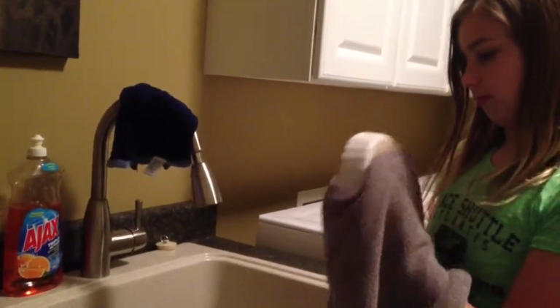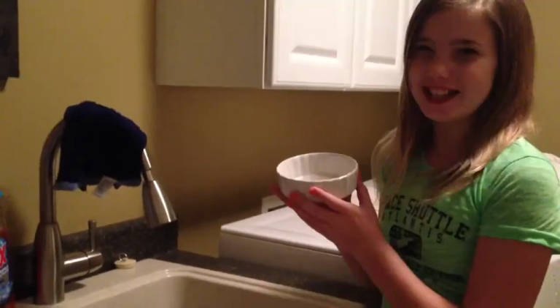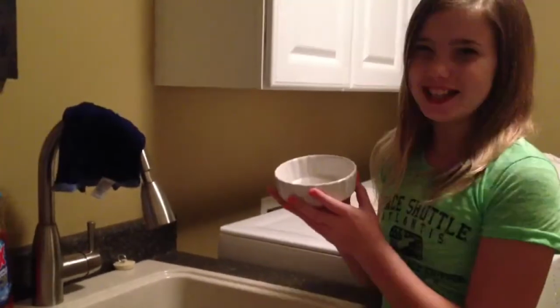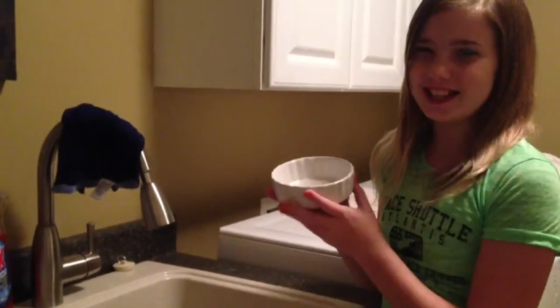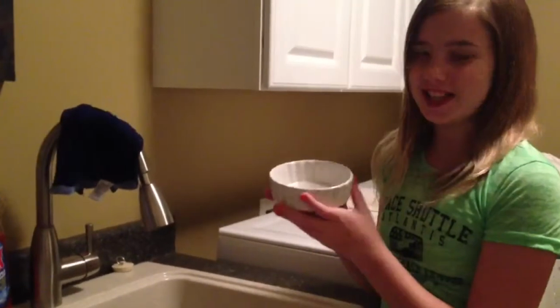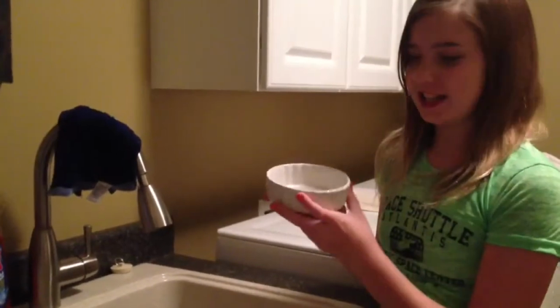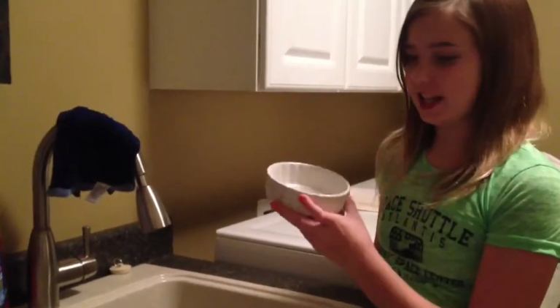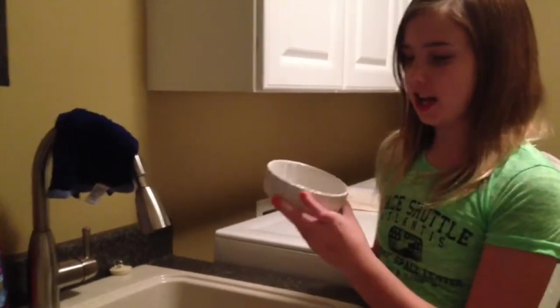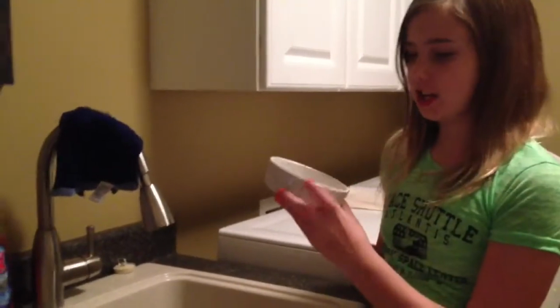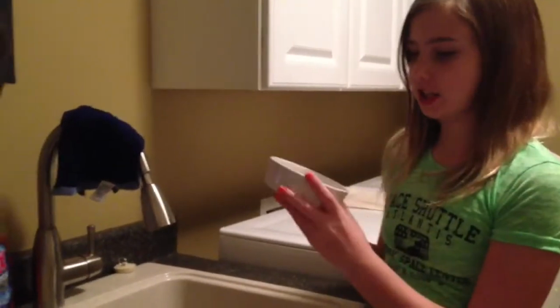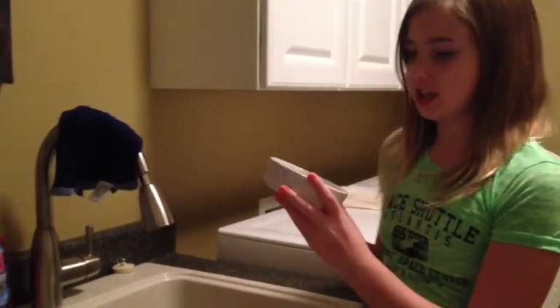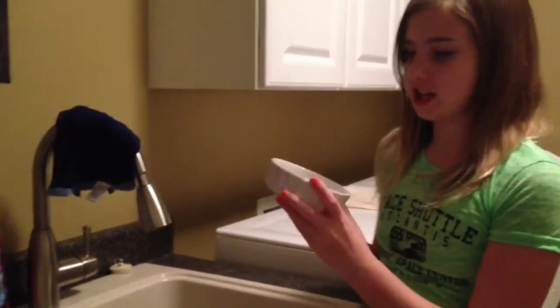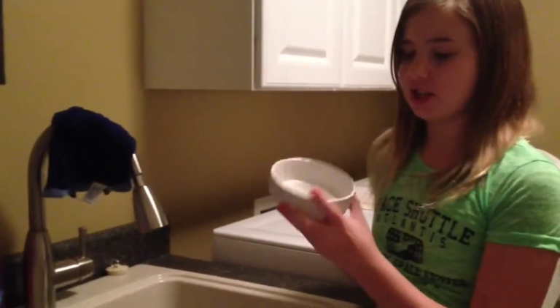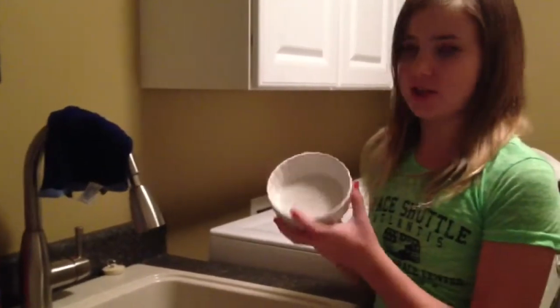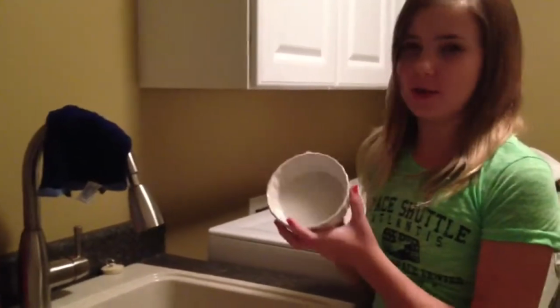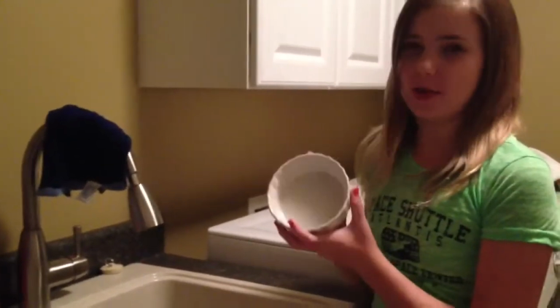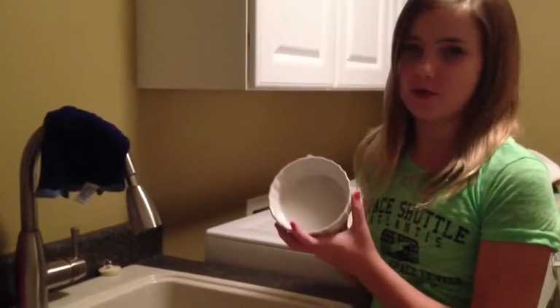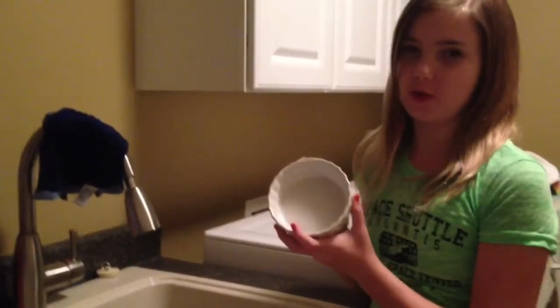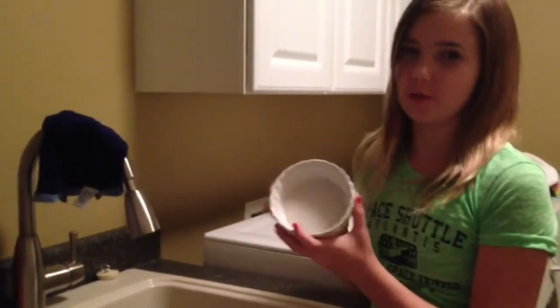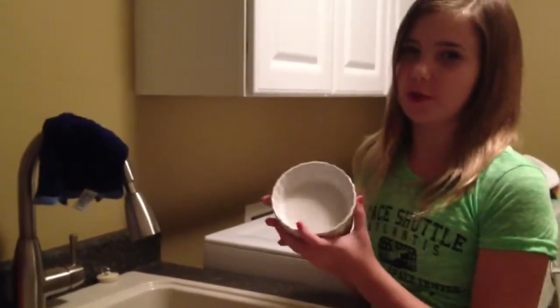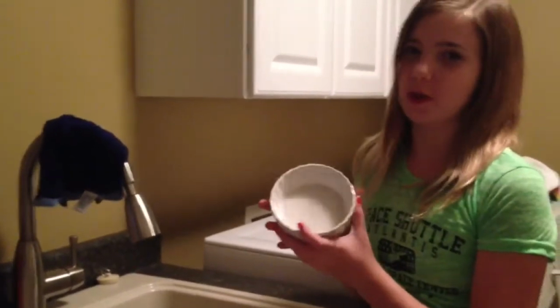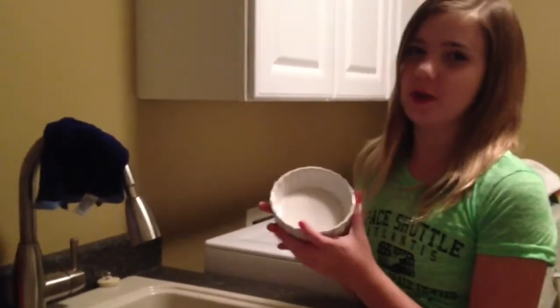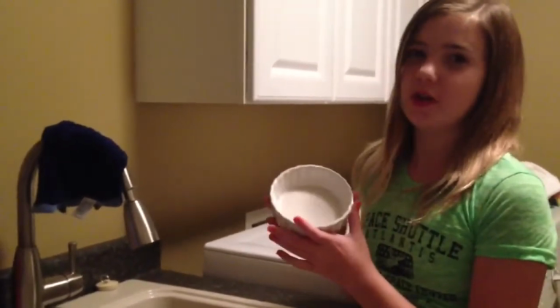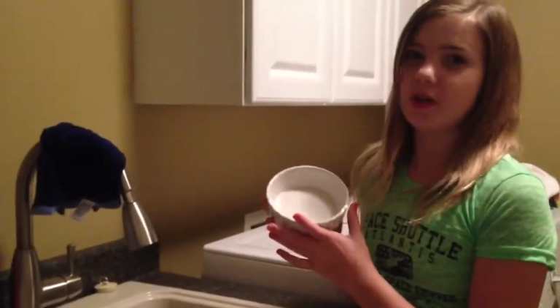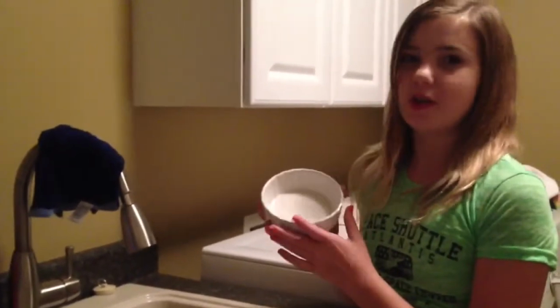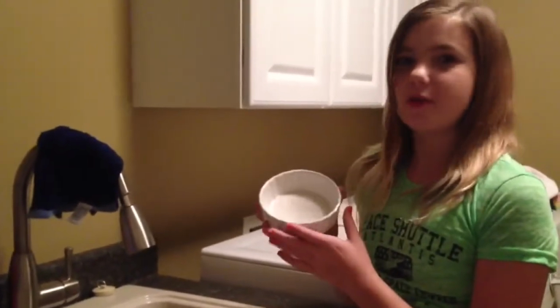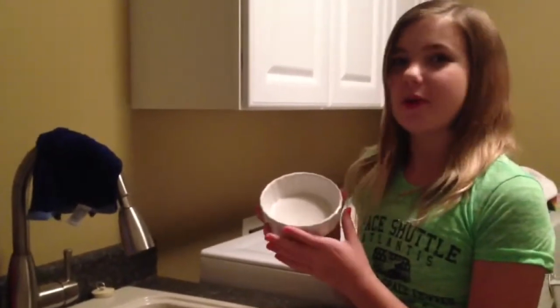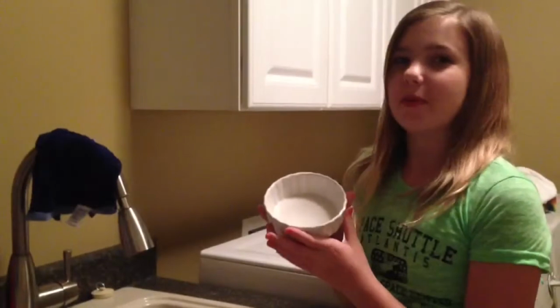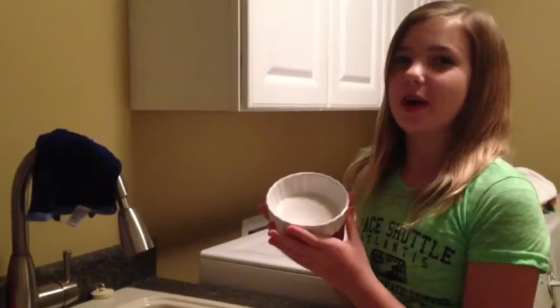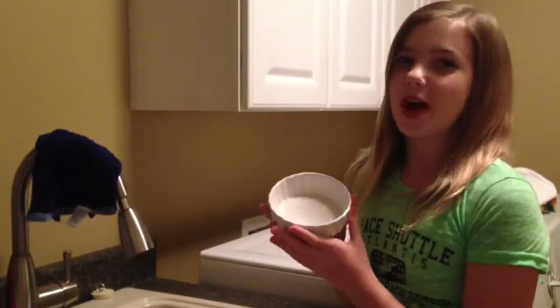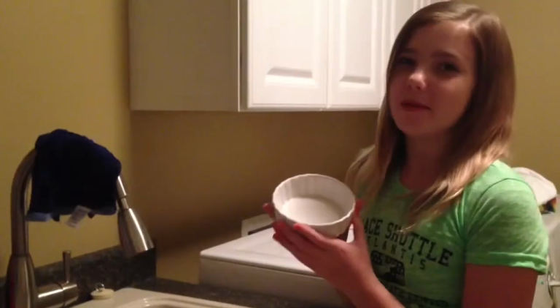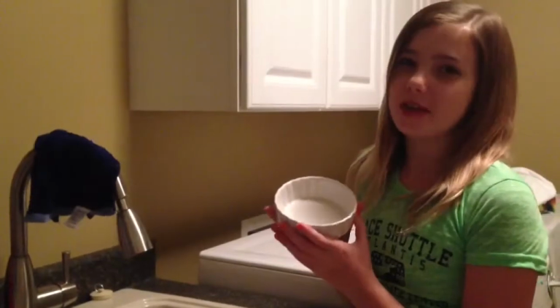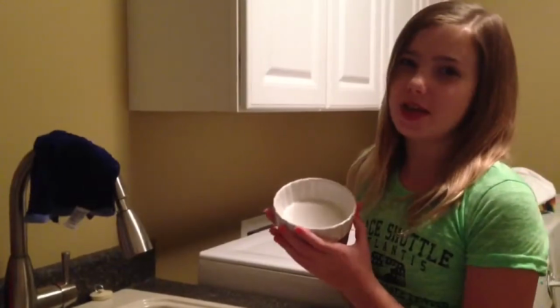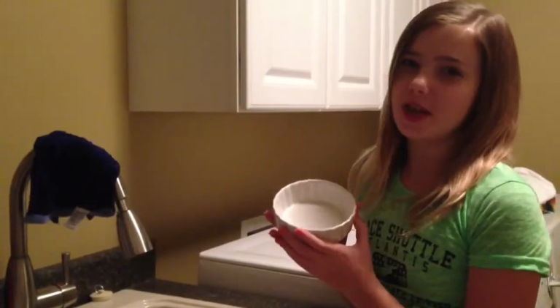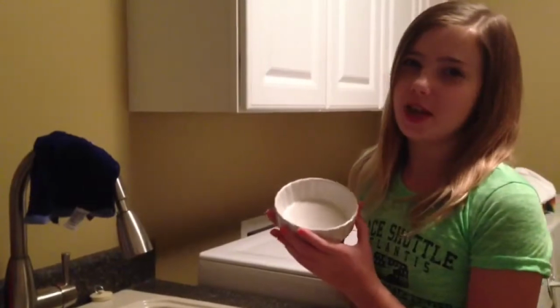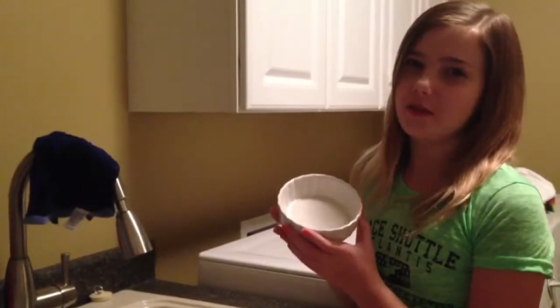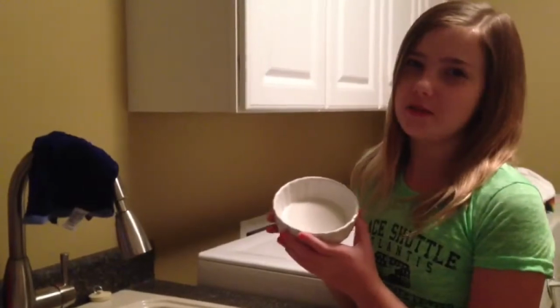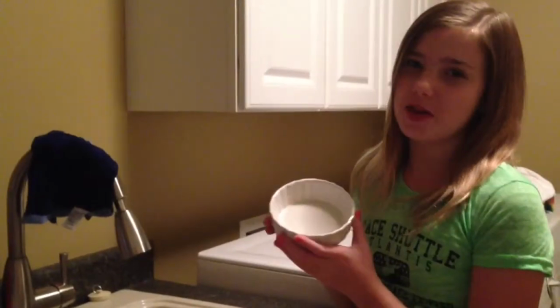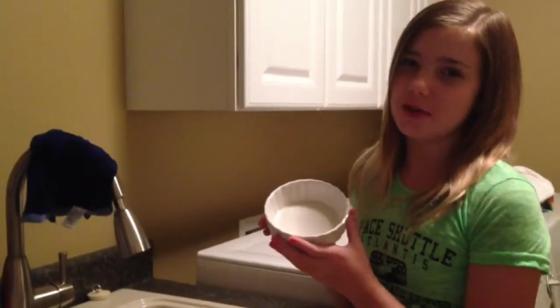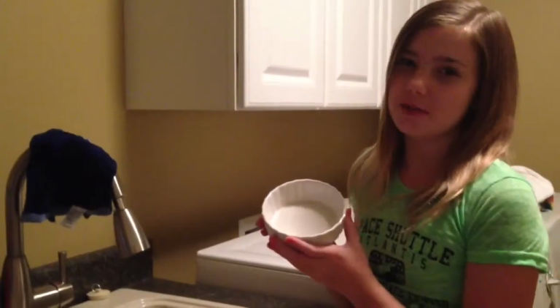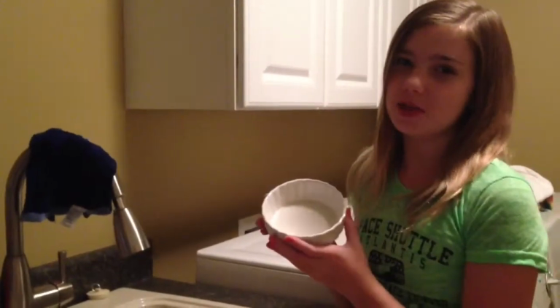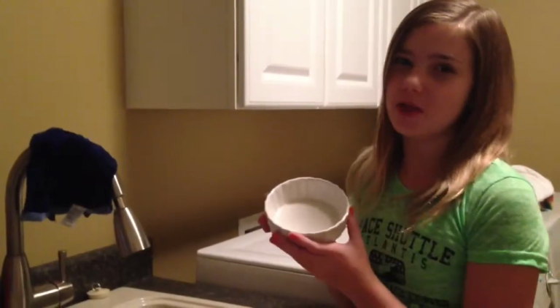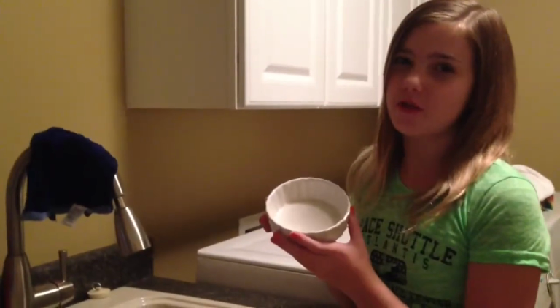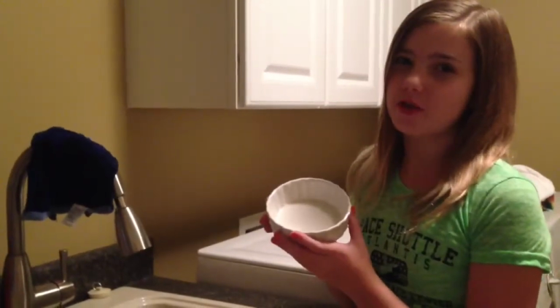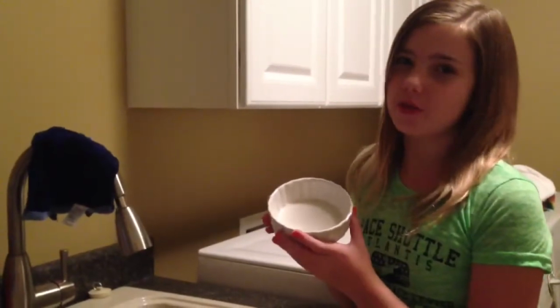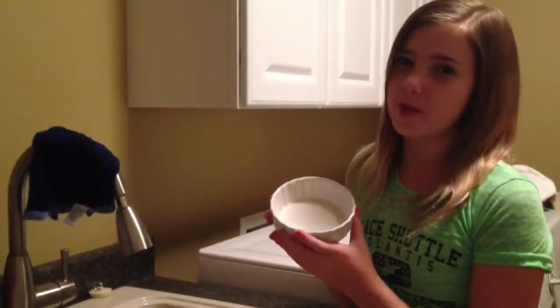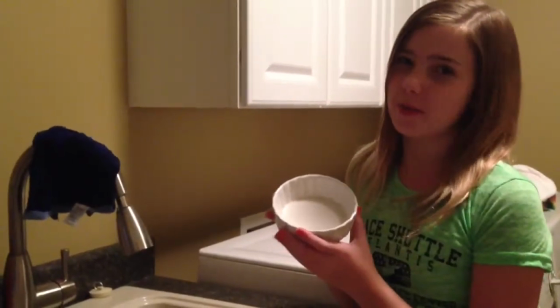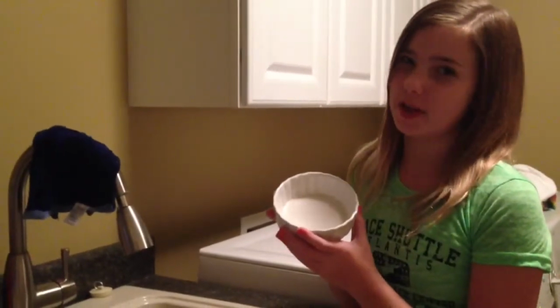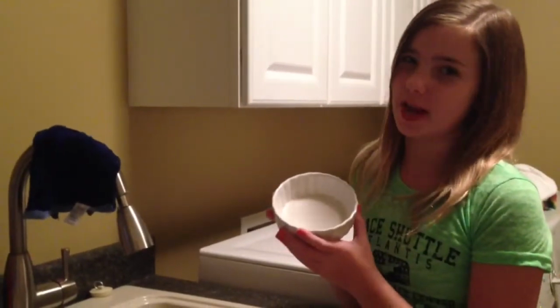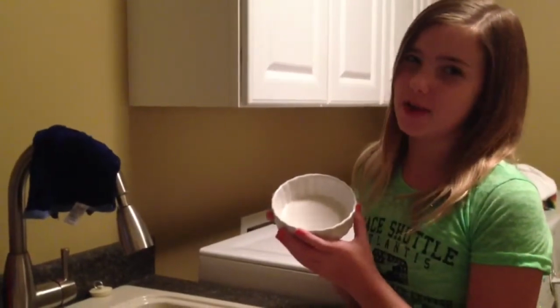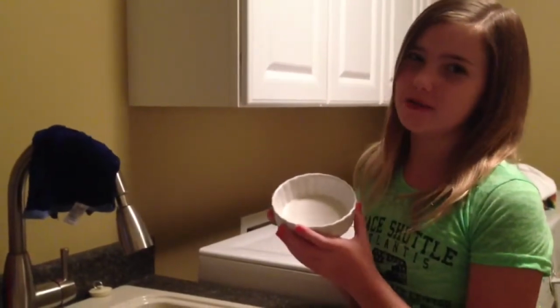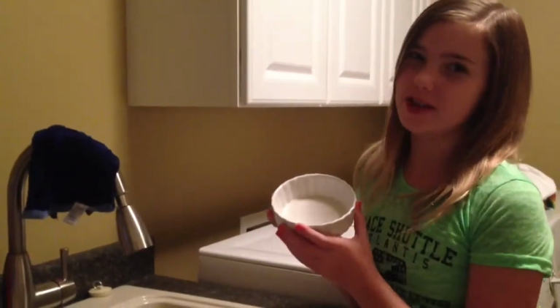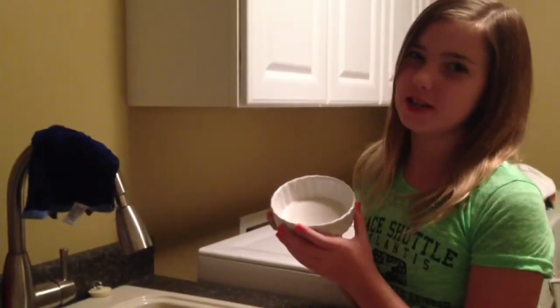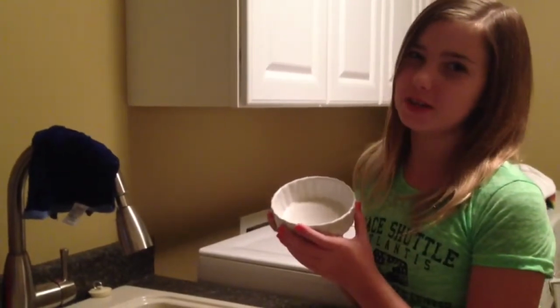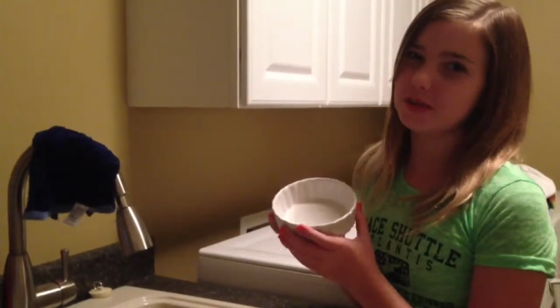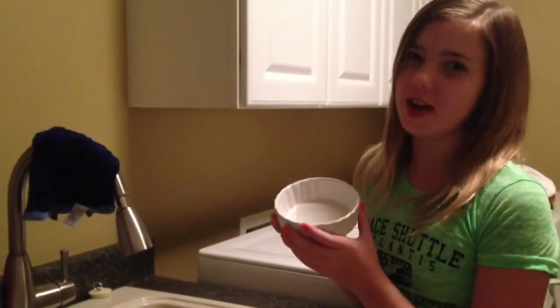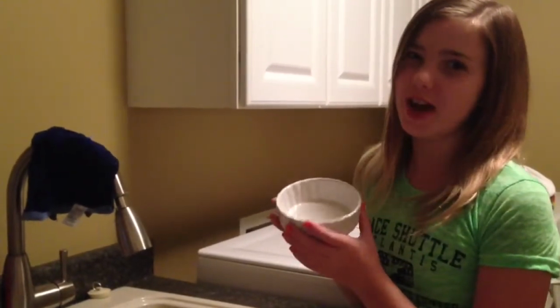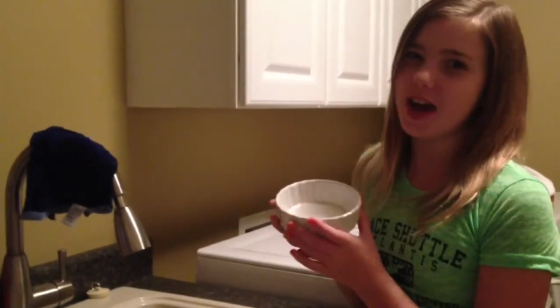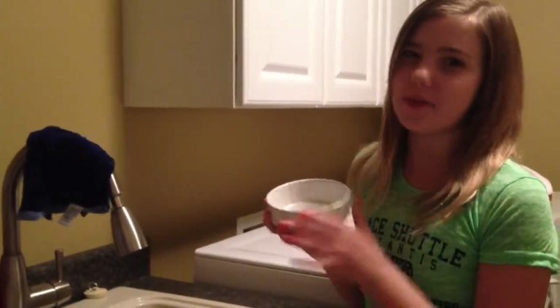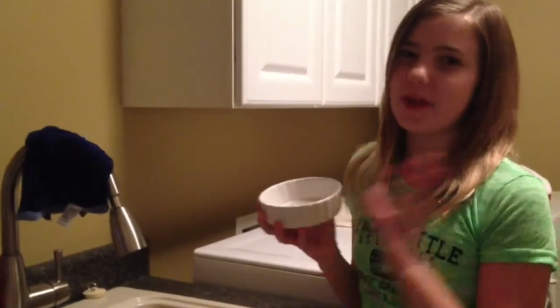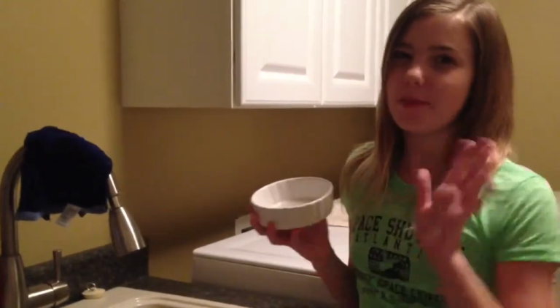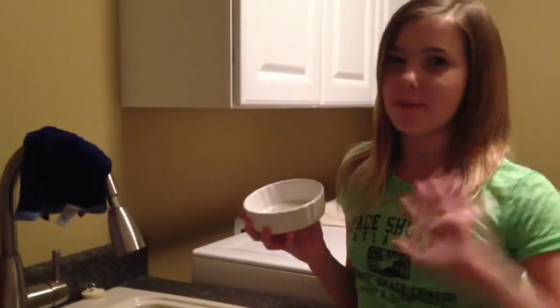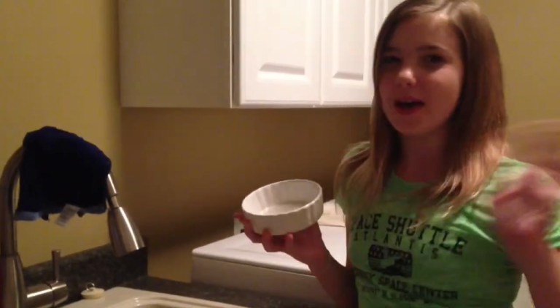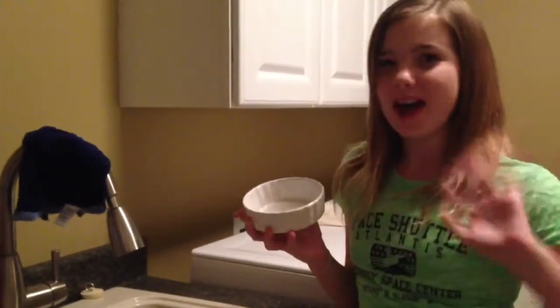And that's how you clean a ceramic food bowl. Remember, I'm Kara from the Hamster Lovers. Remember to comment, rate, and subscribe. Bye!